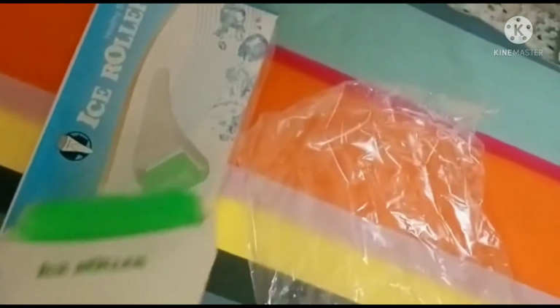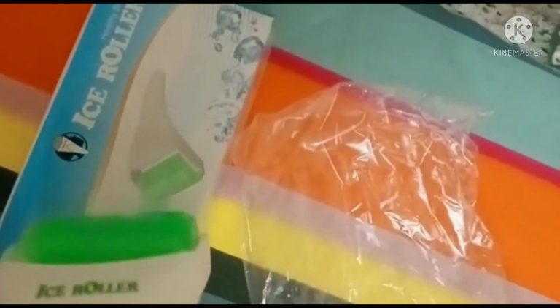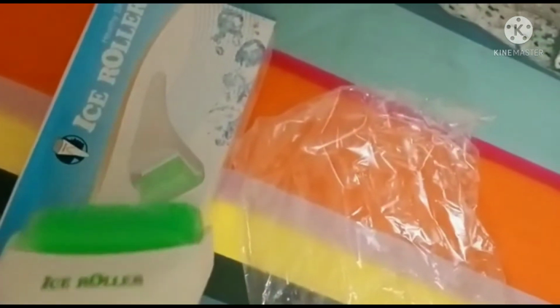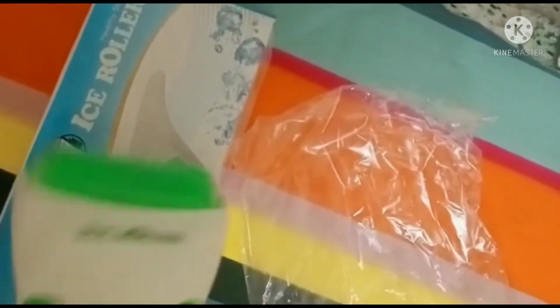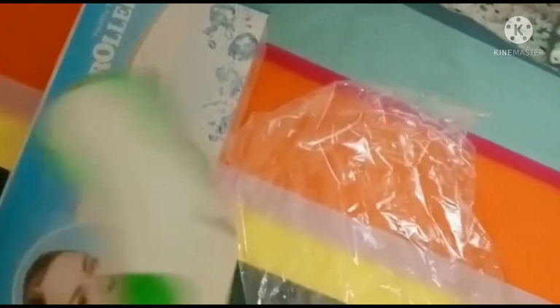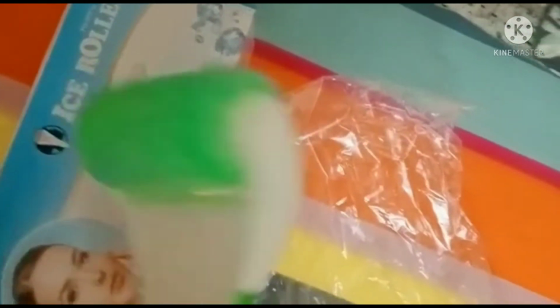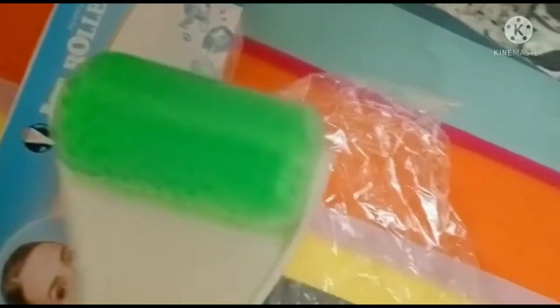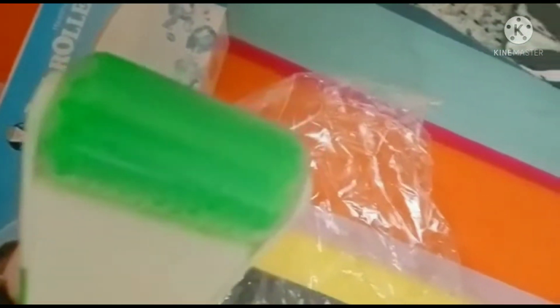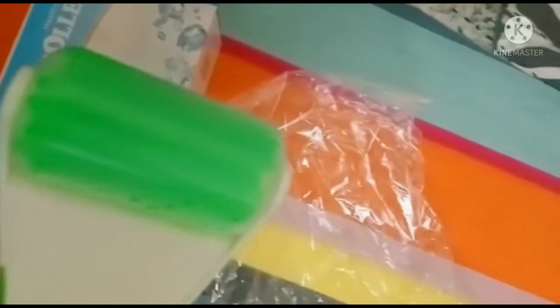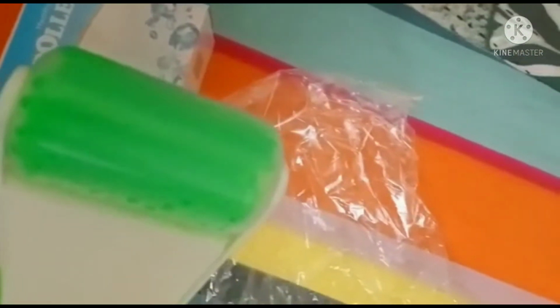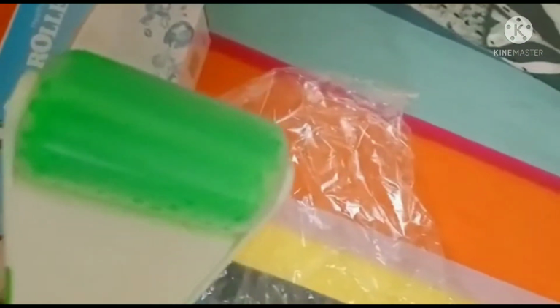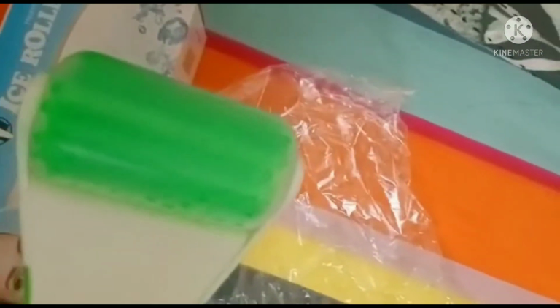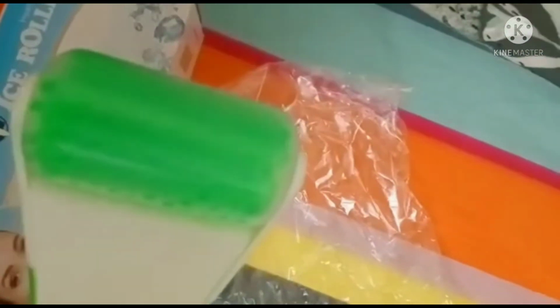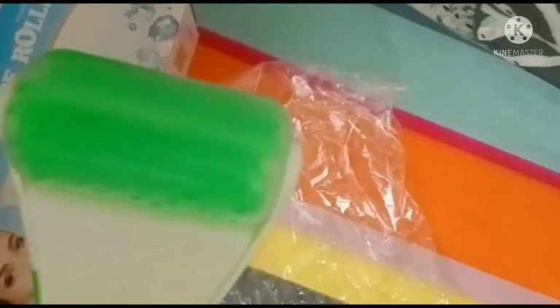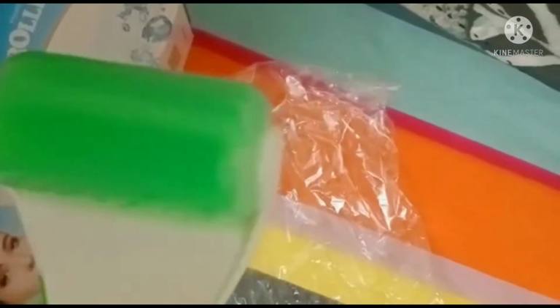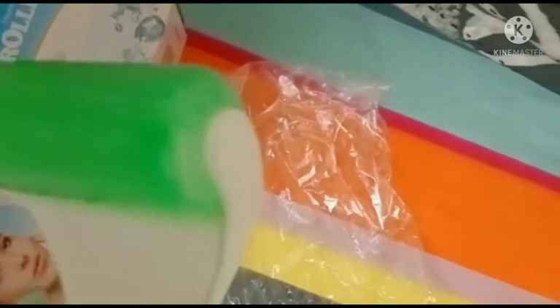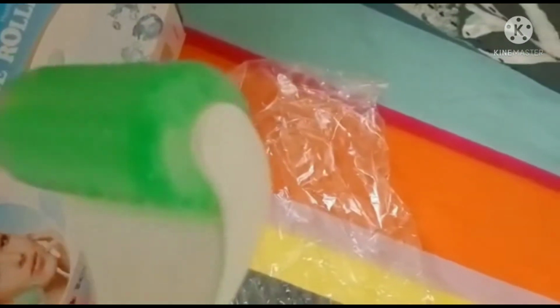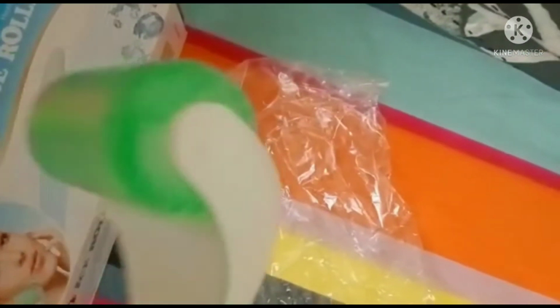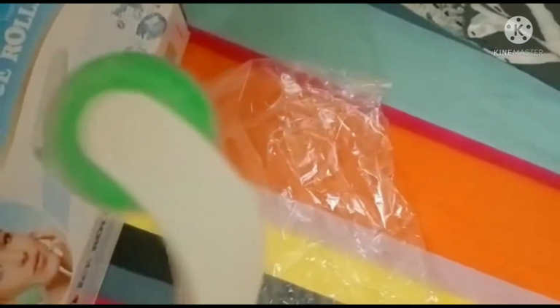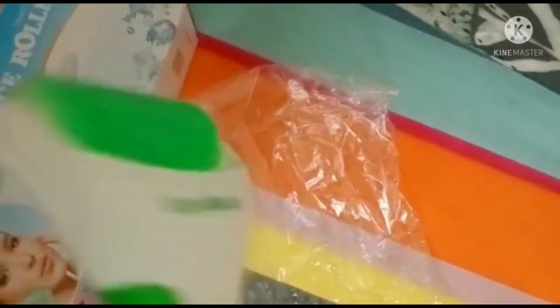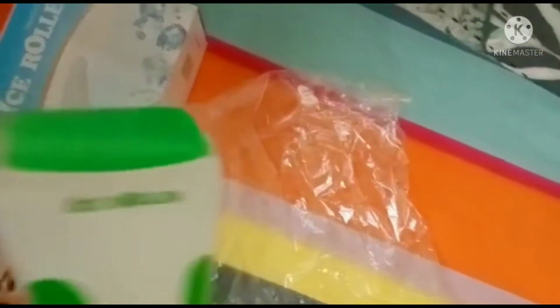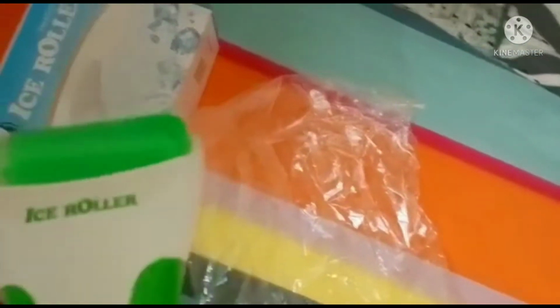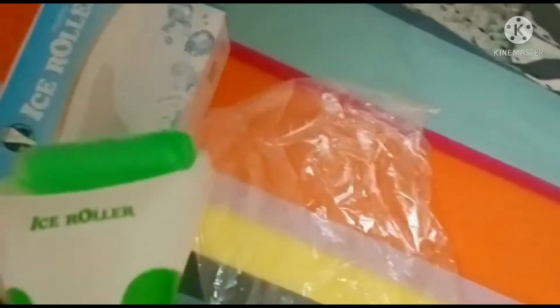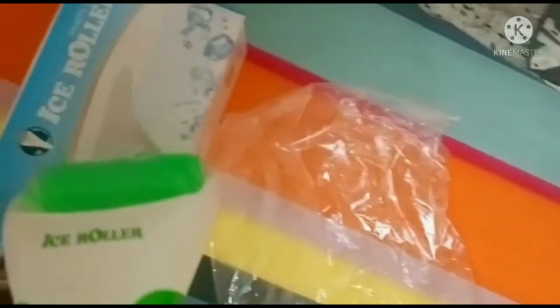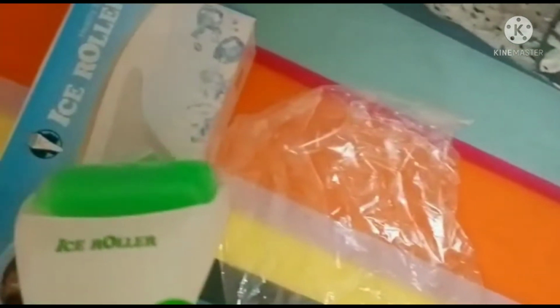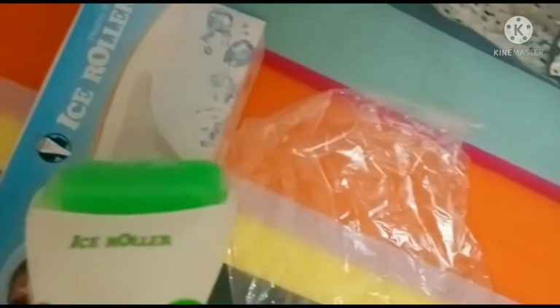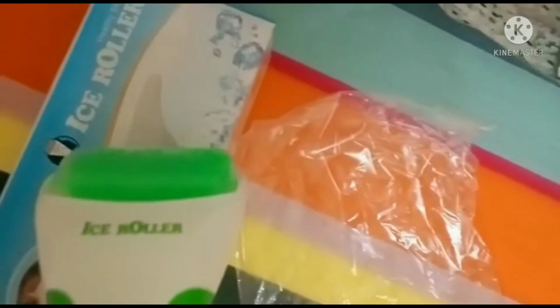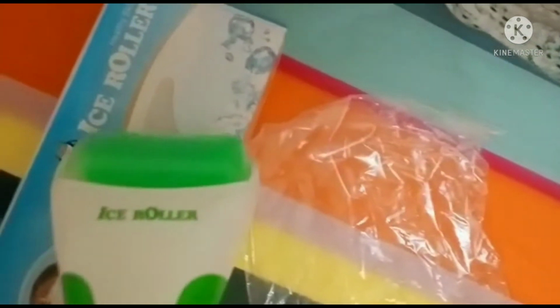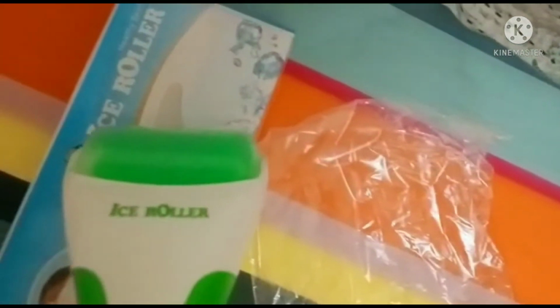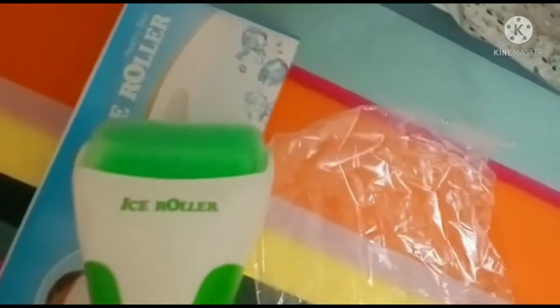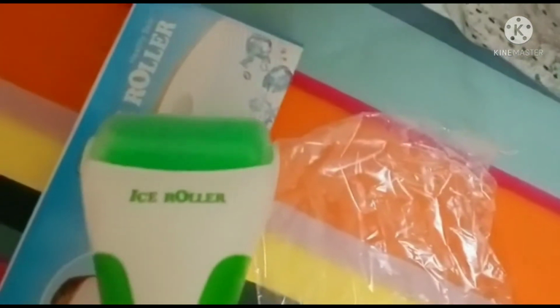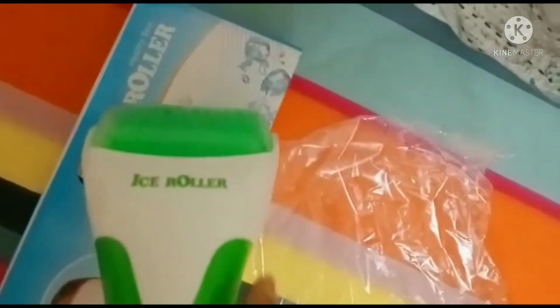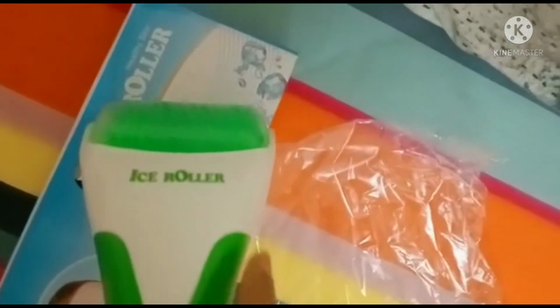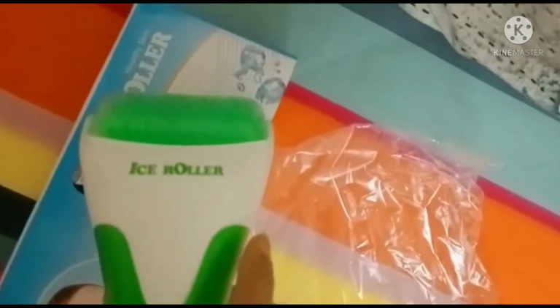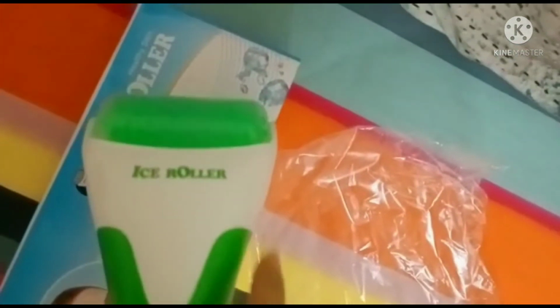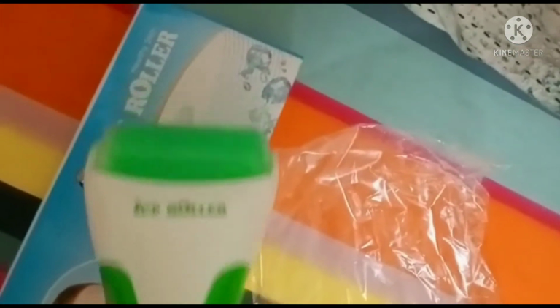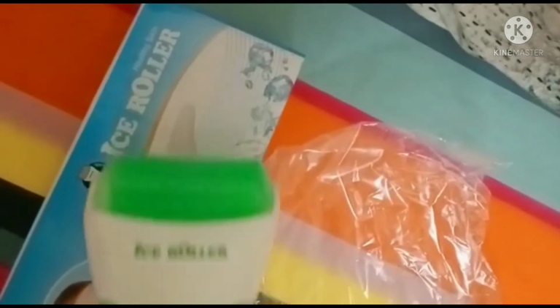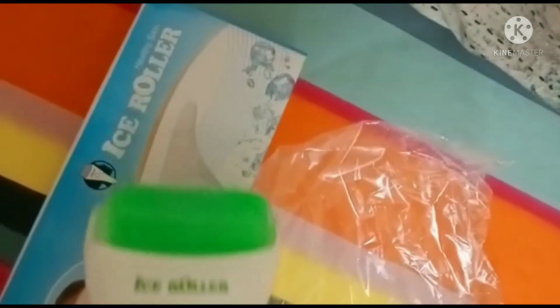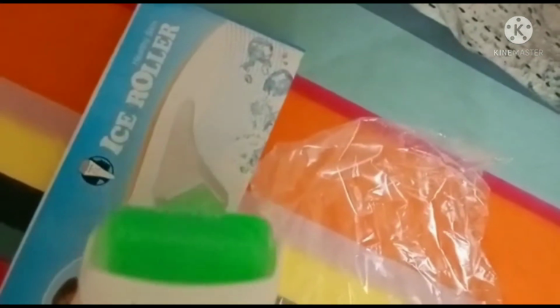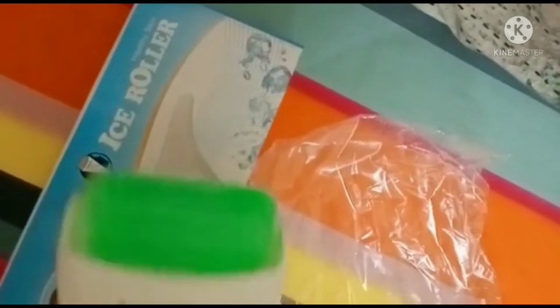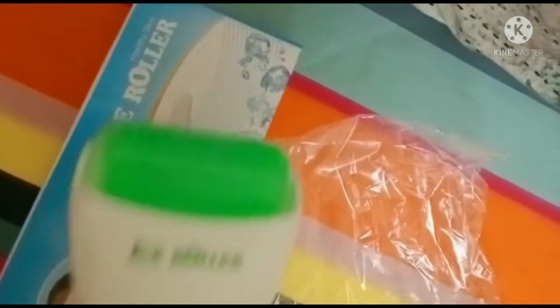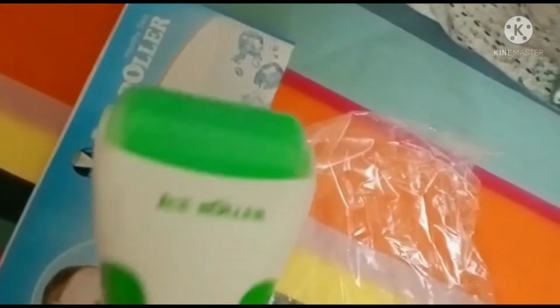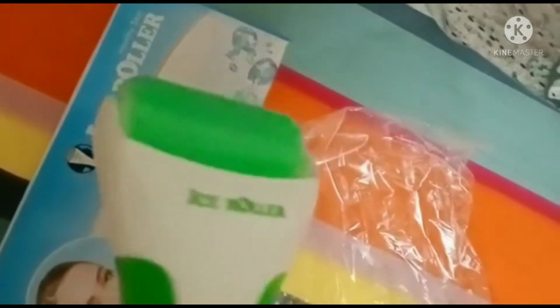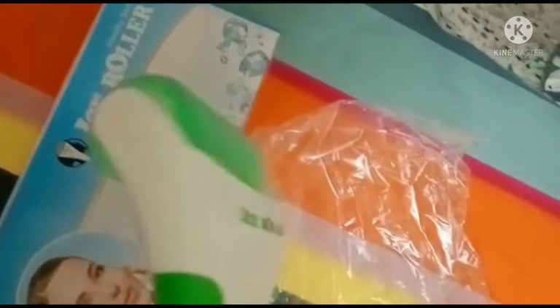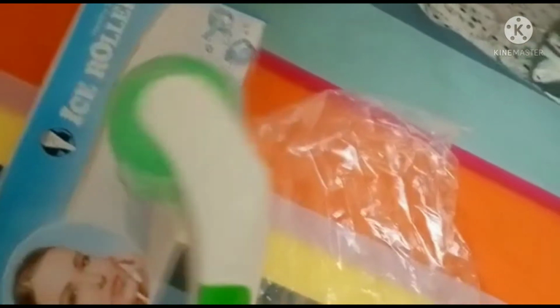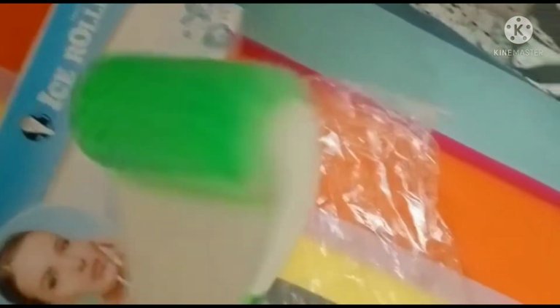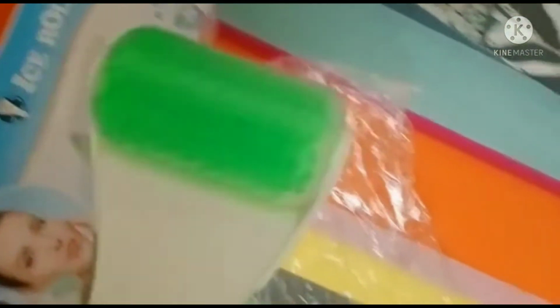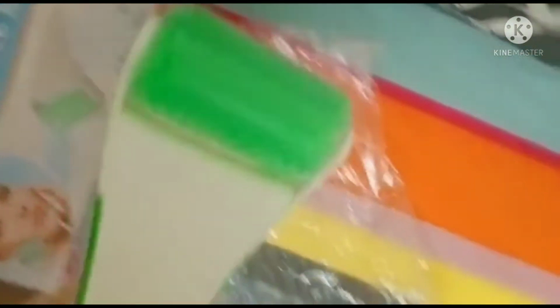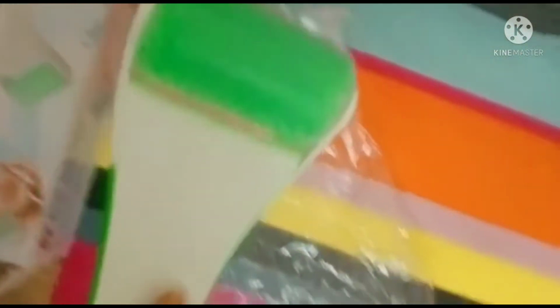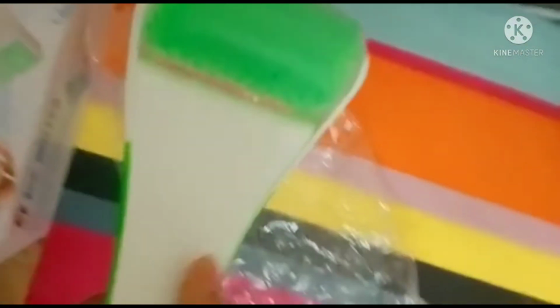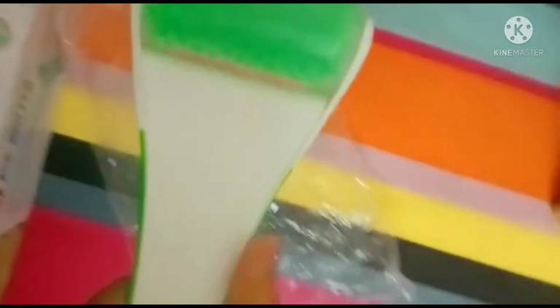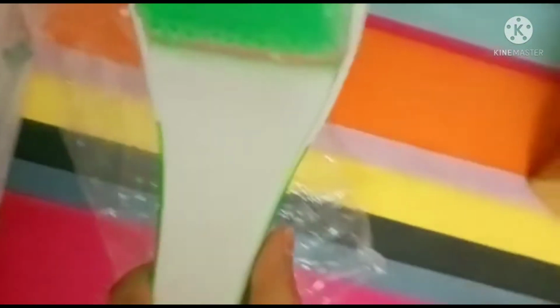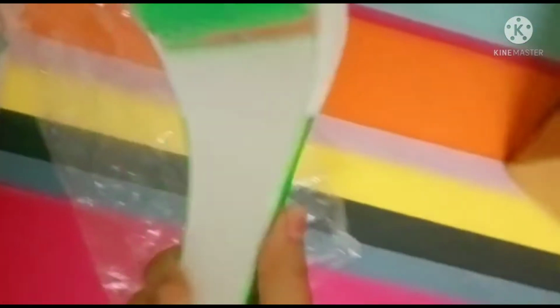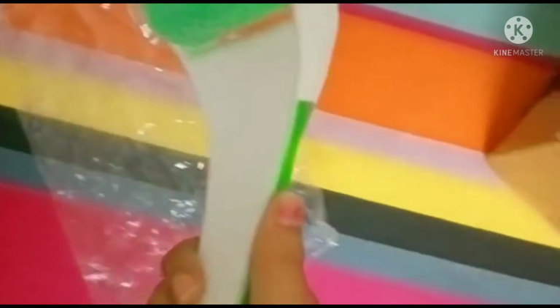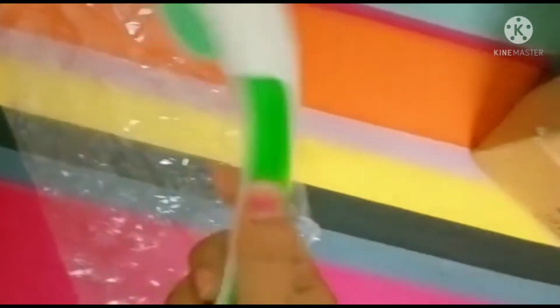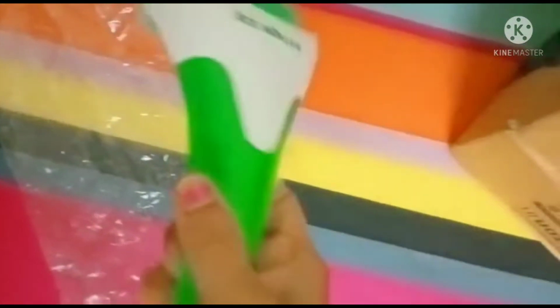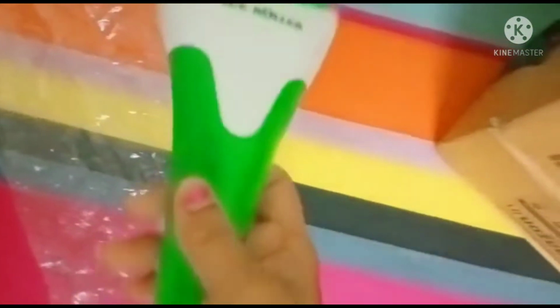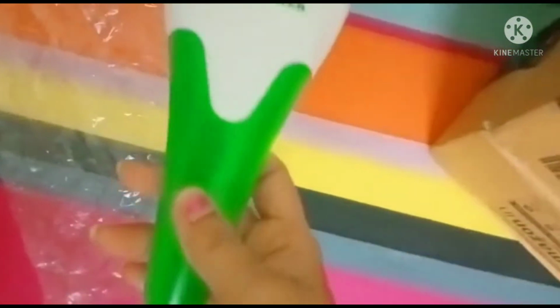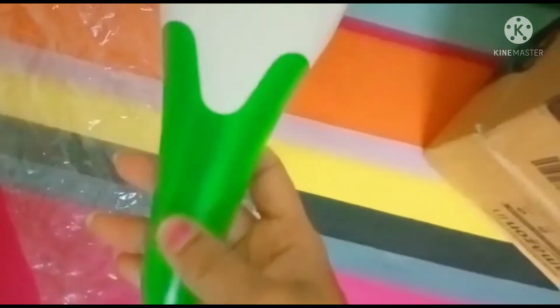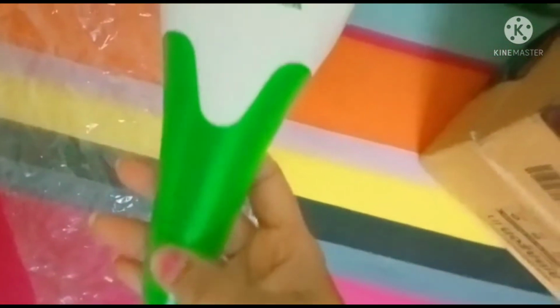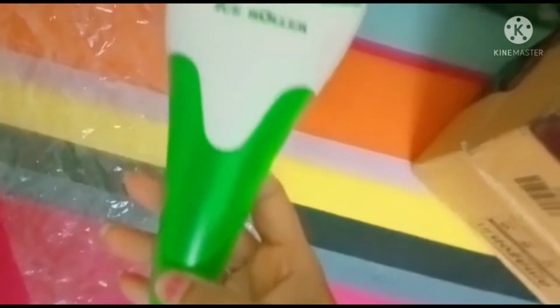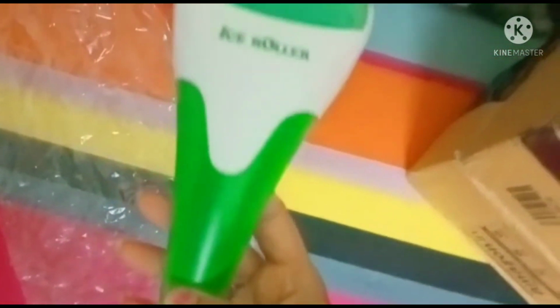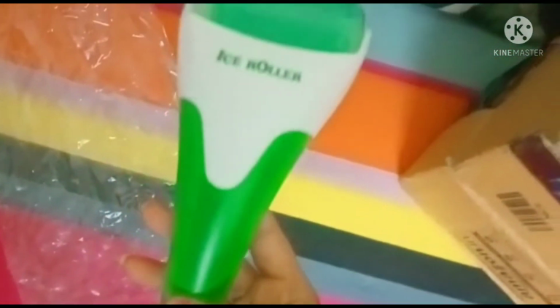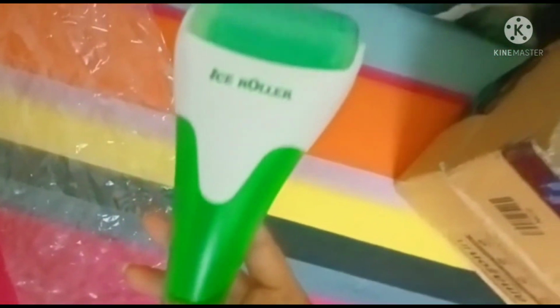After it gets cooled down, then we can roll it on our face. This is the ice roller.